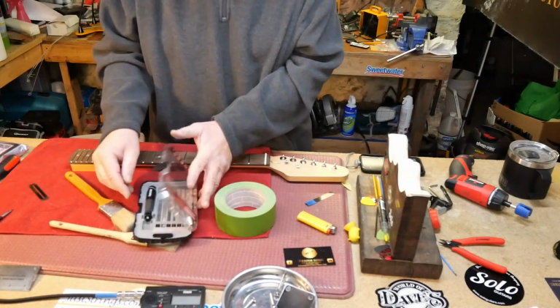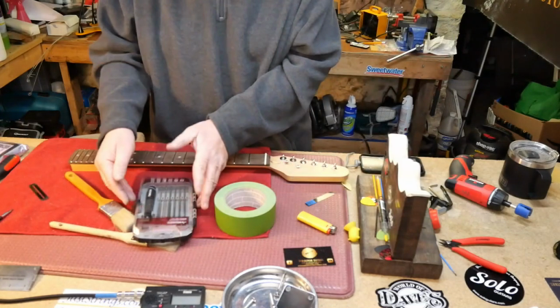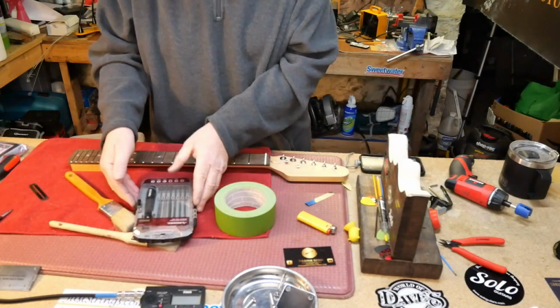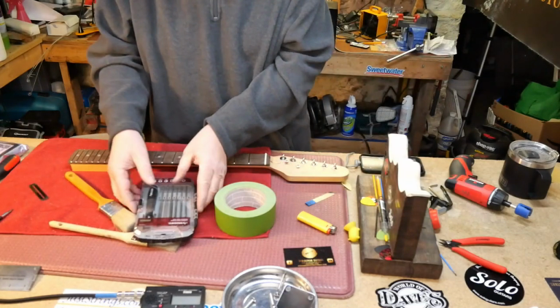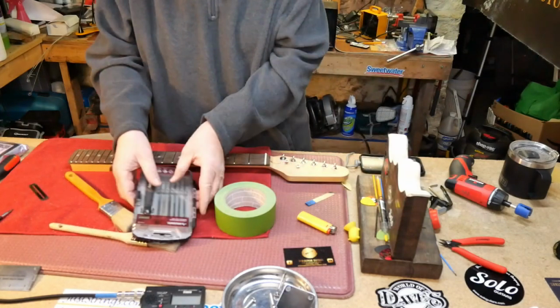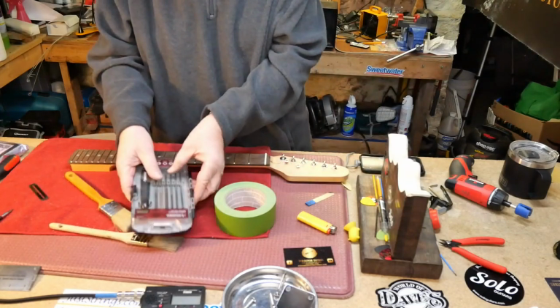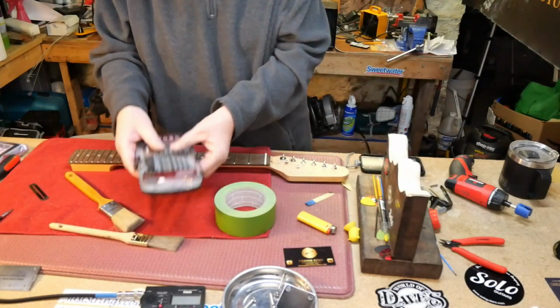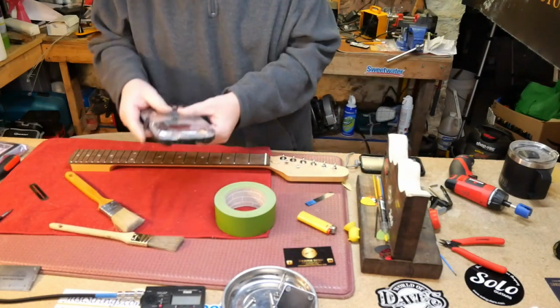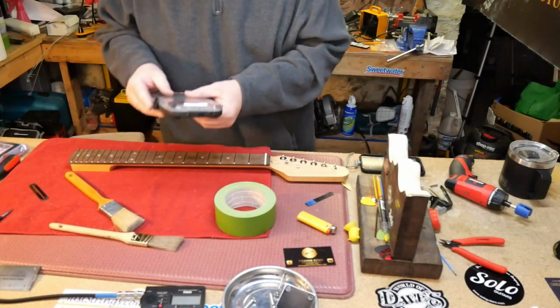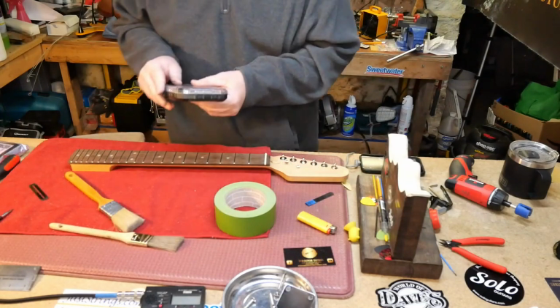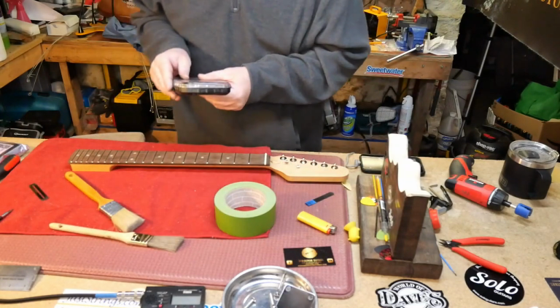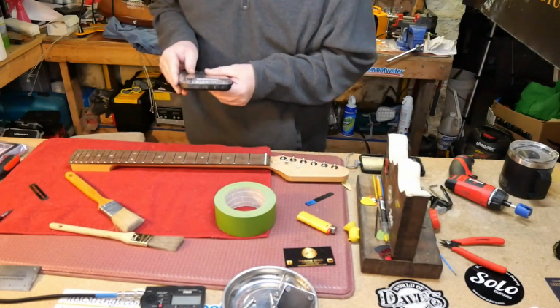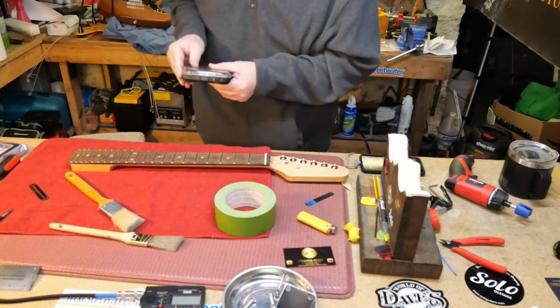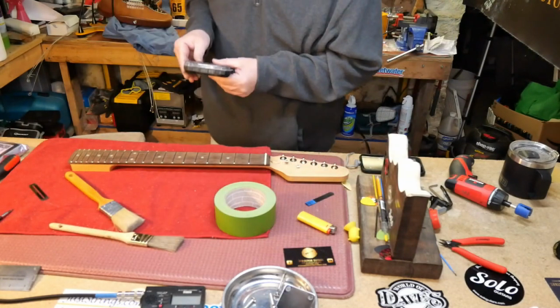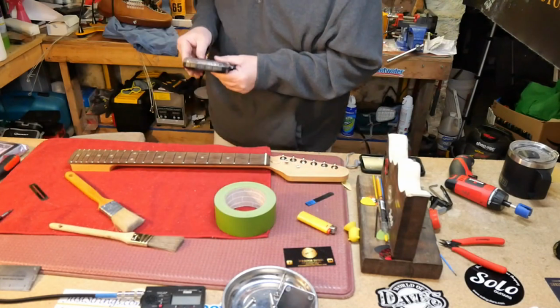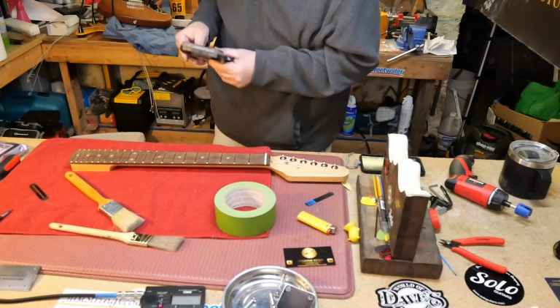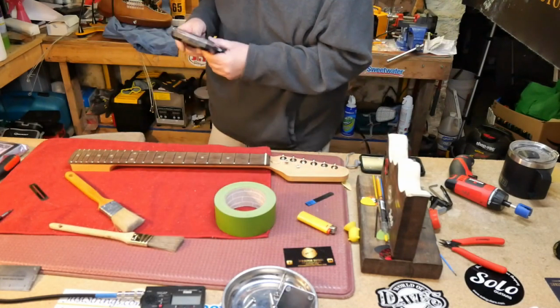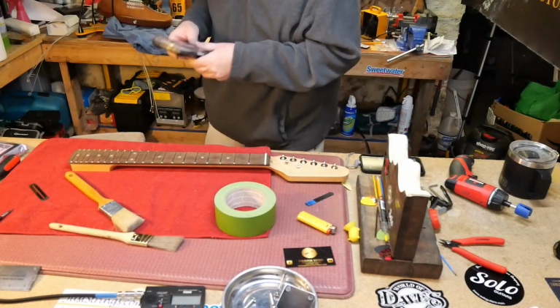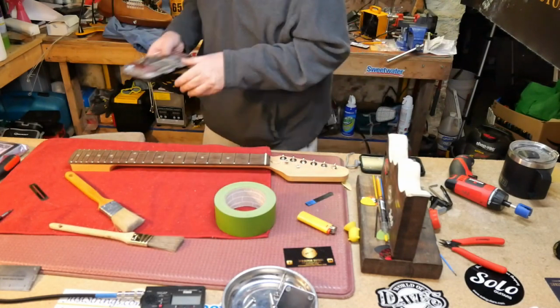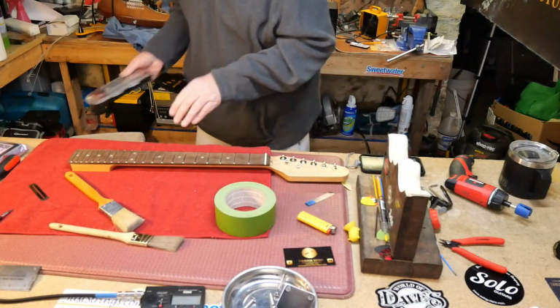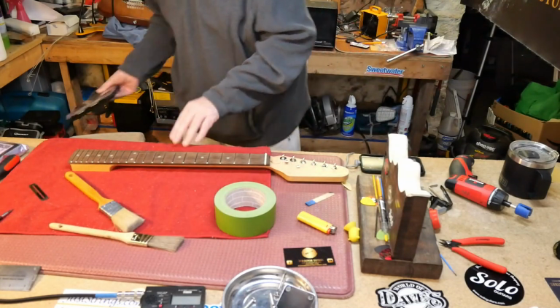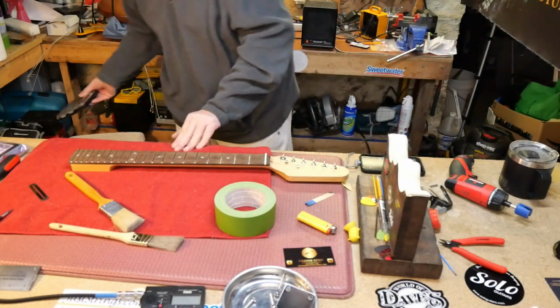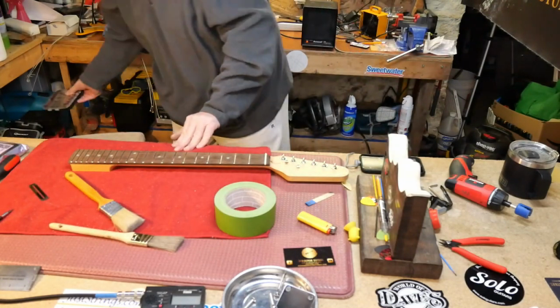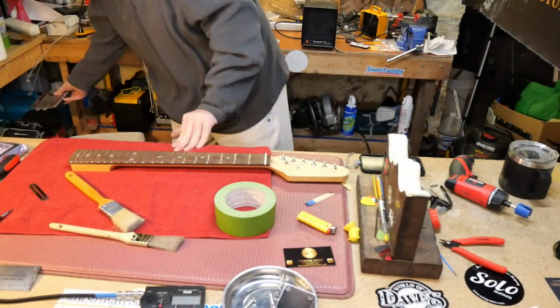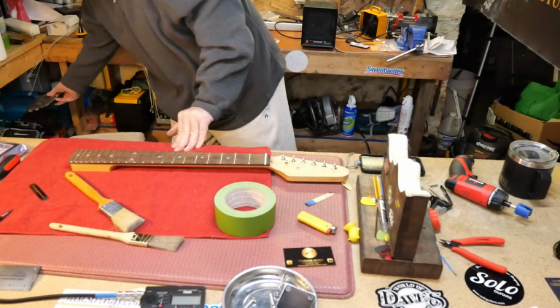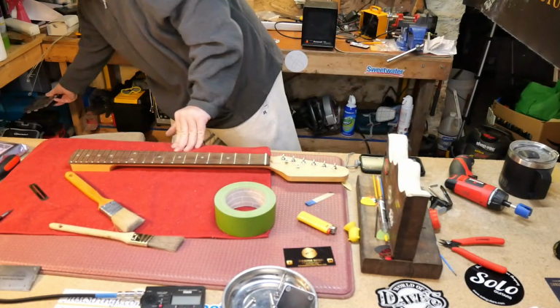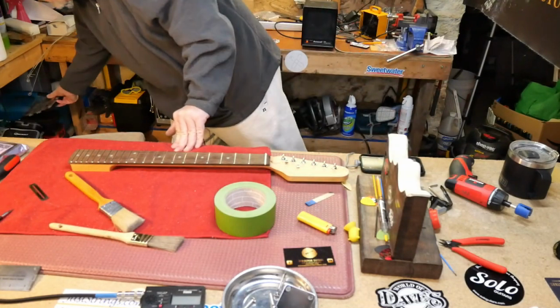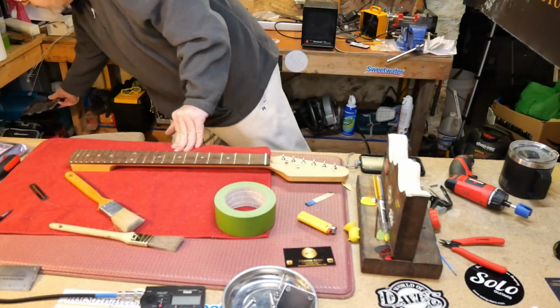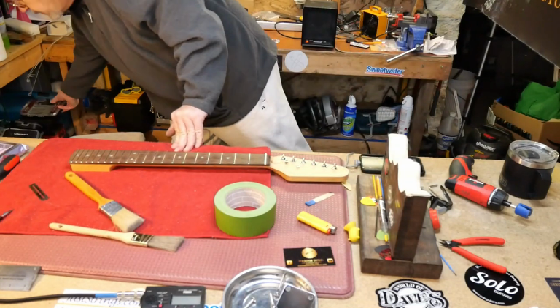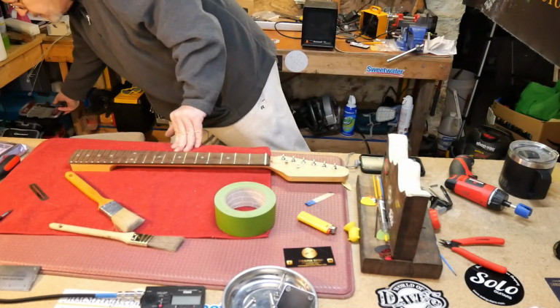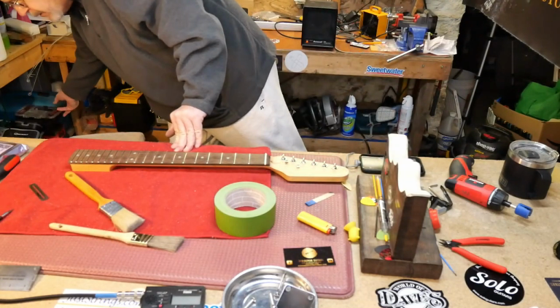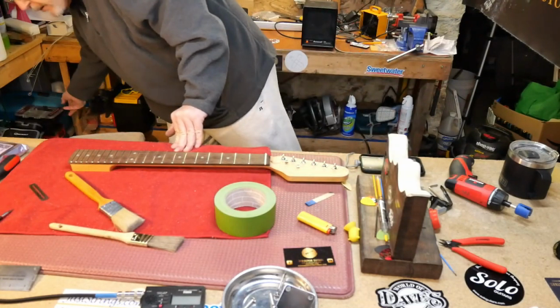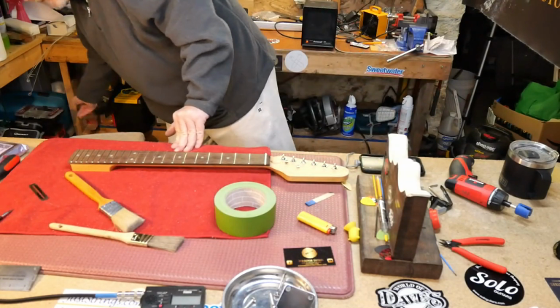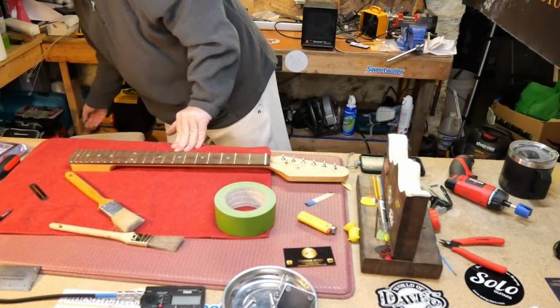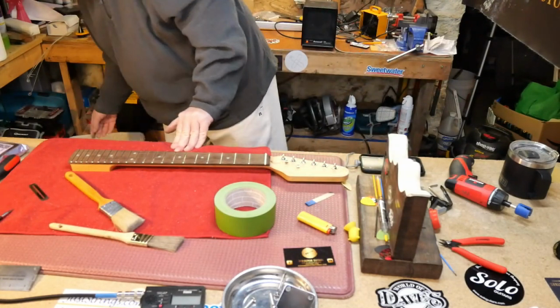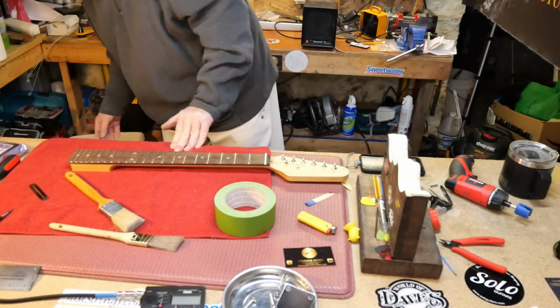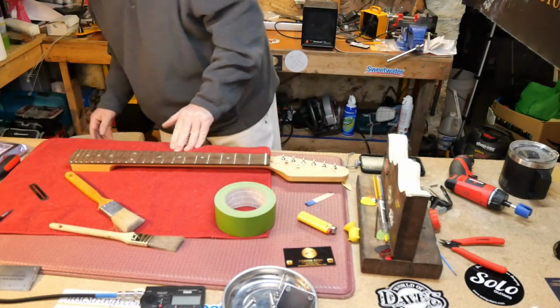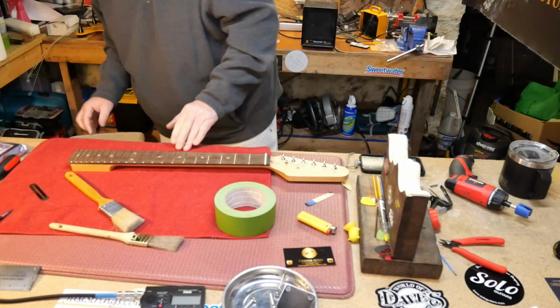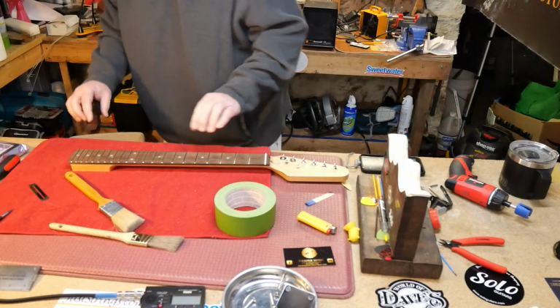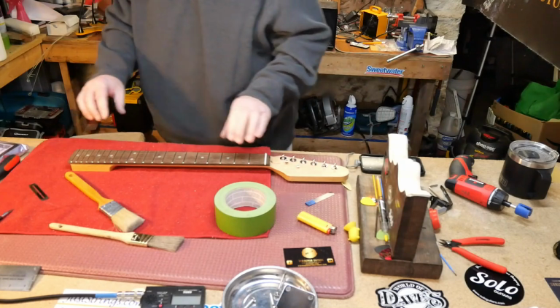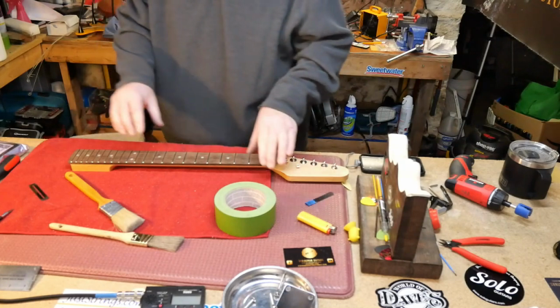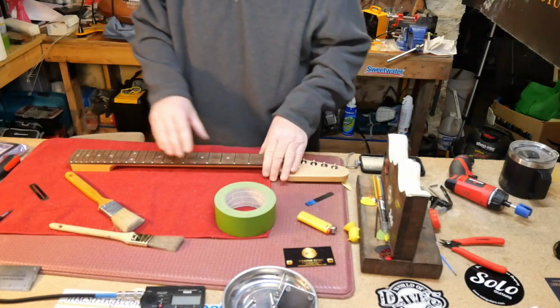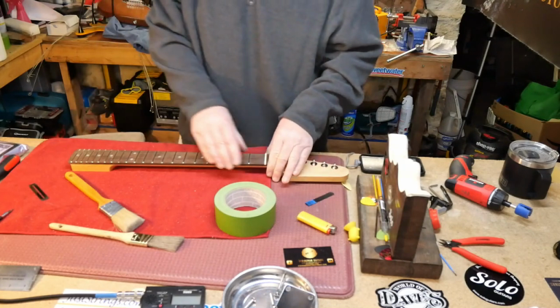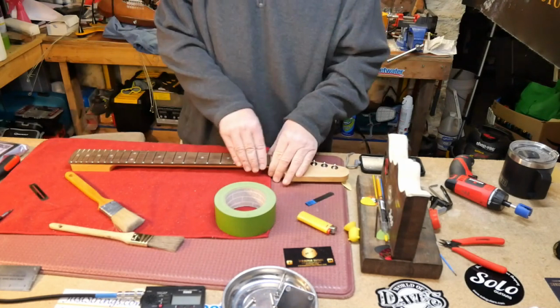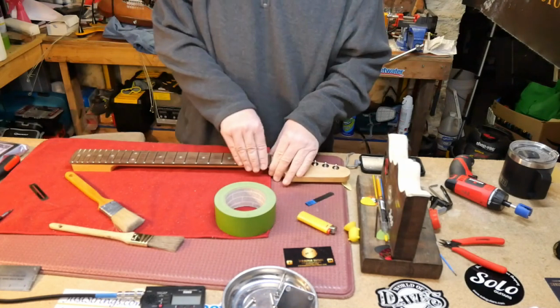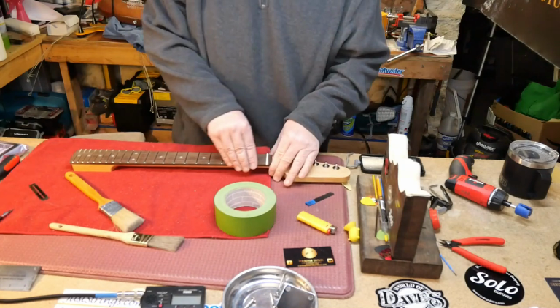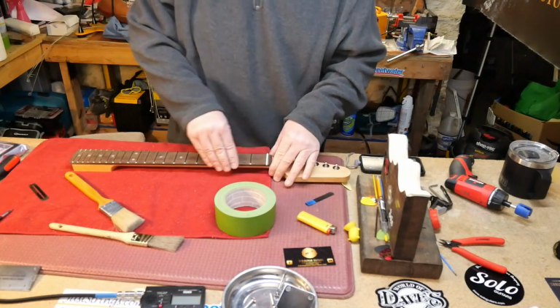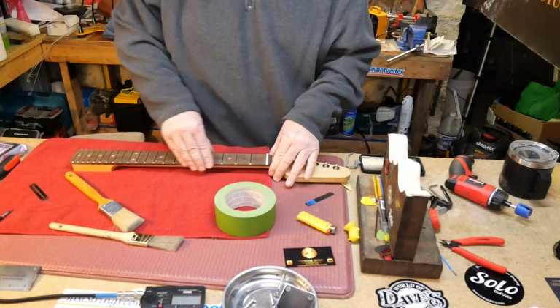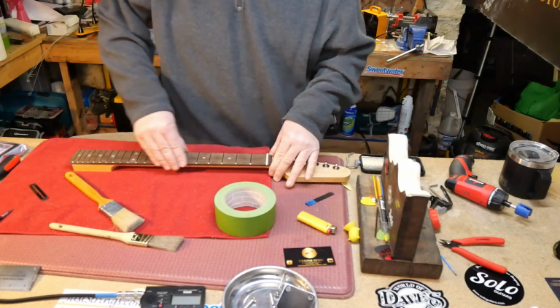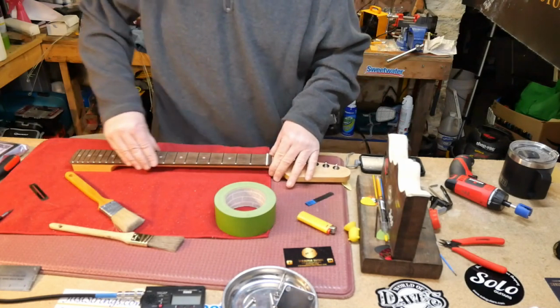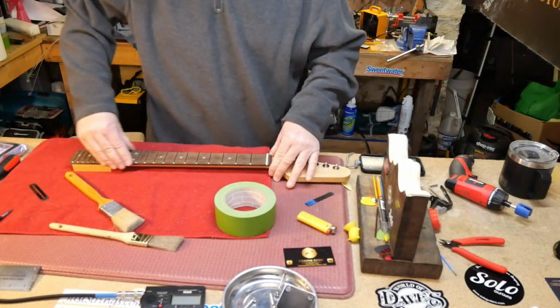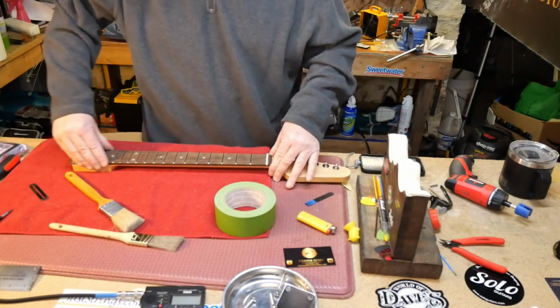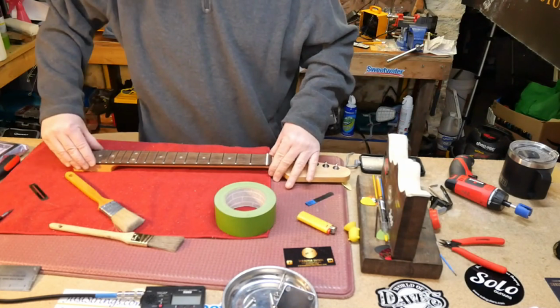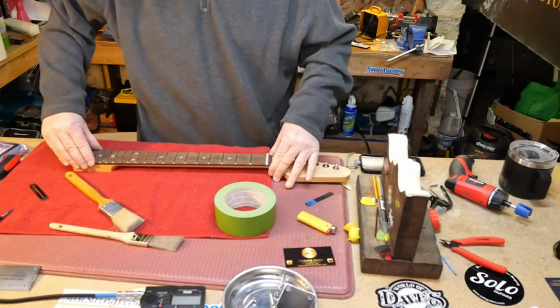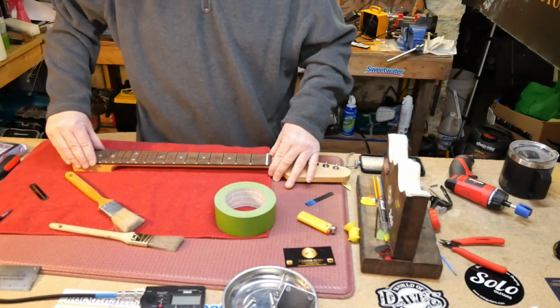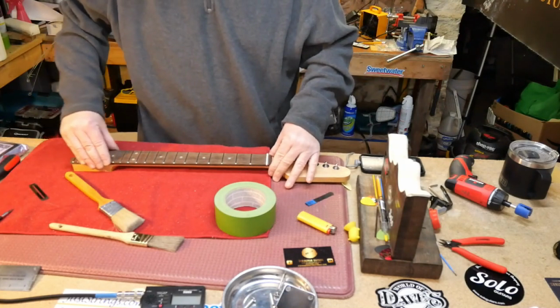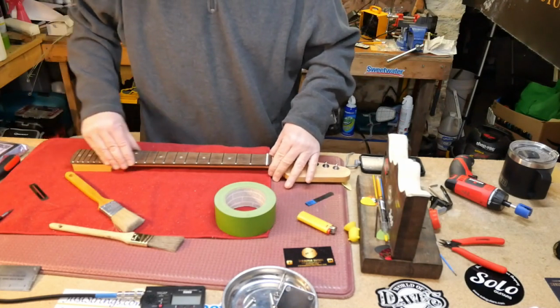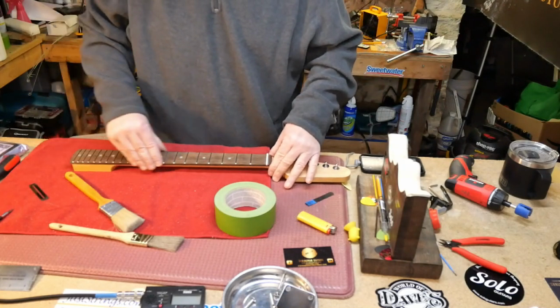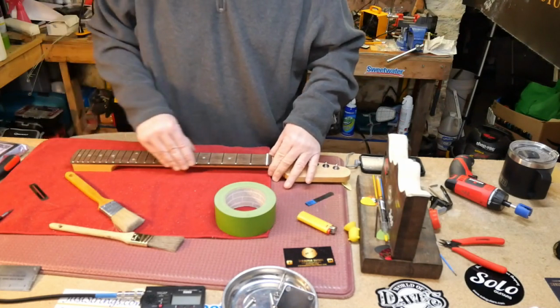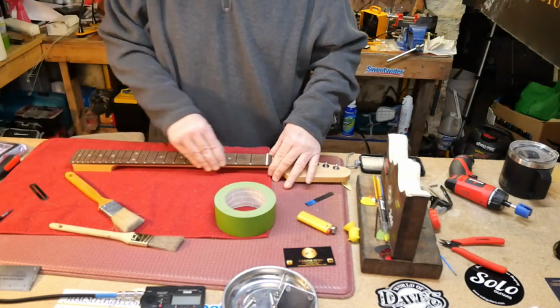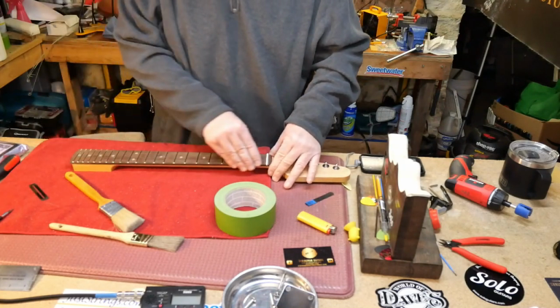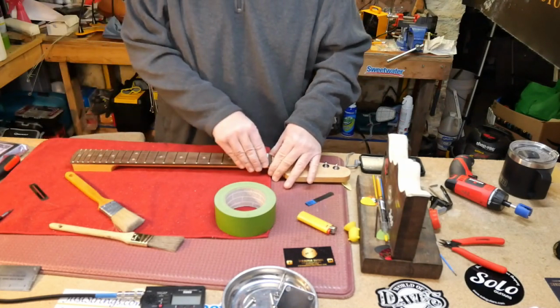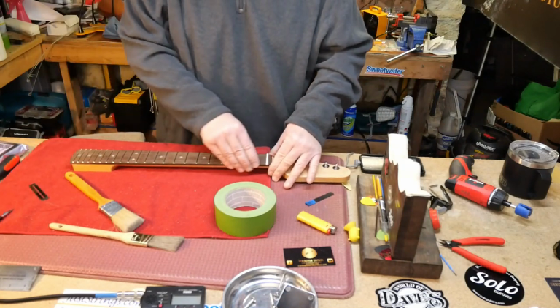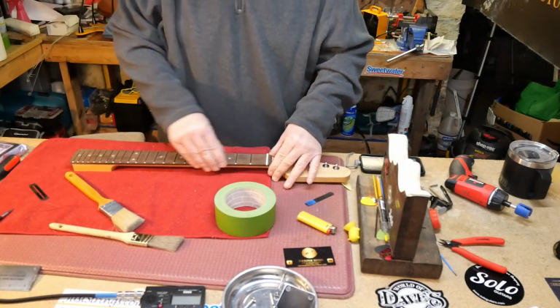We went through and polished the frets and took all the sharp fret ends off.